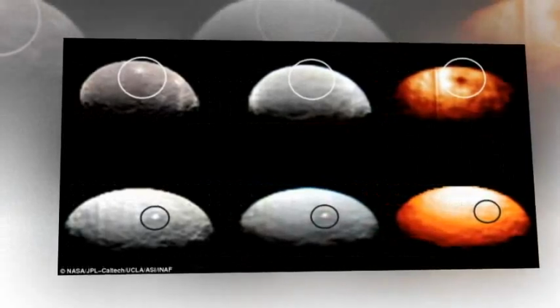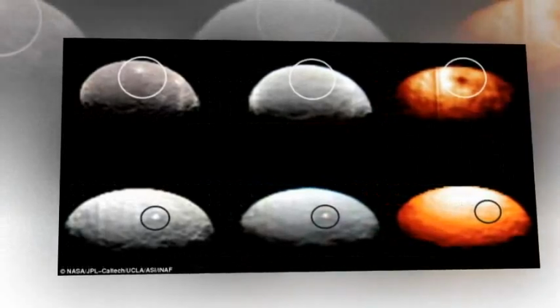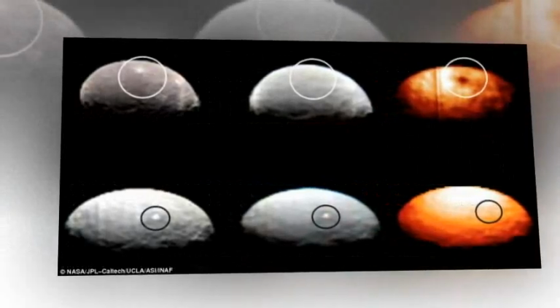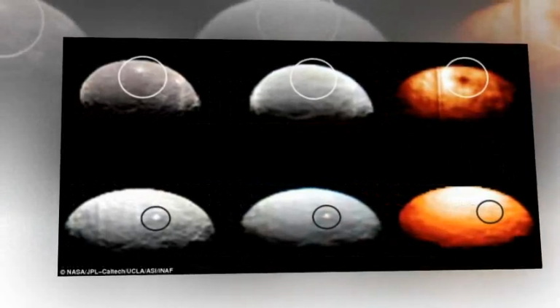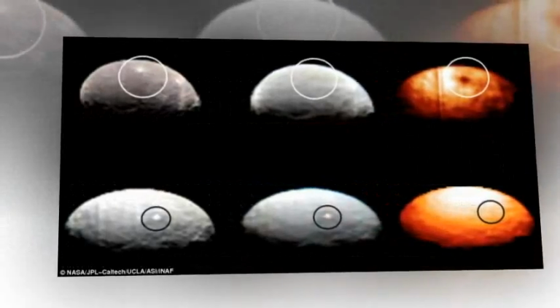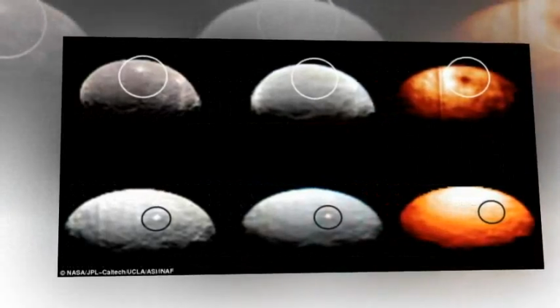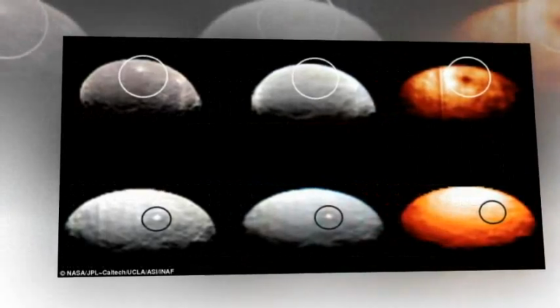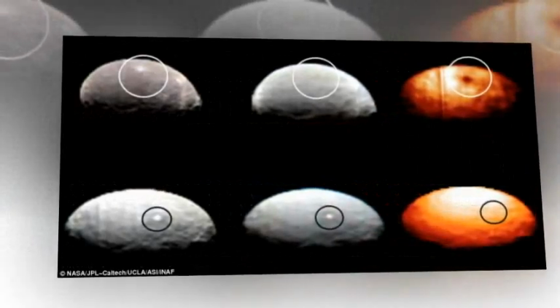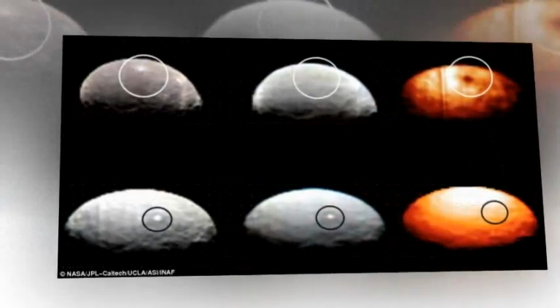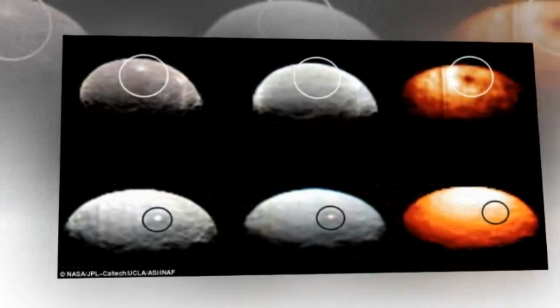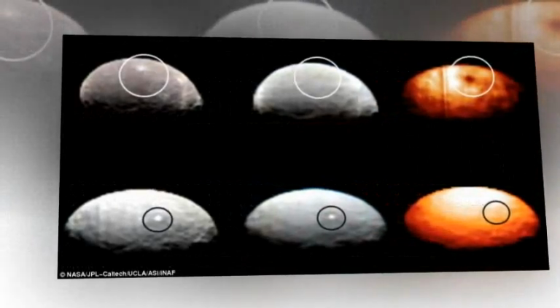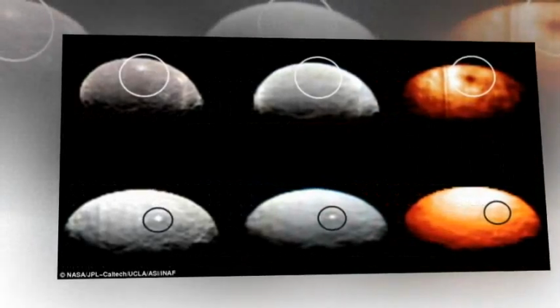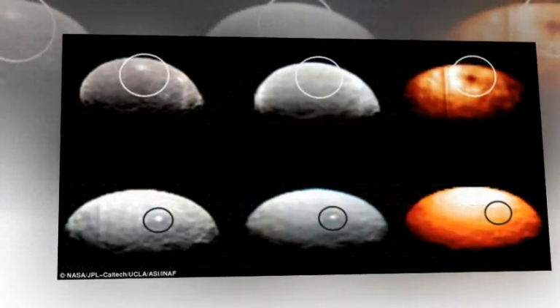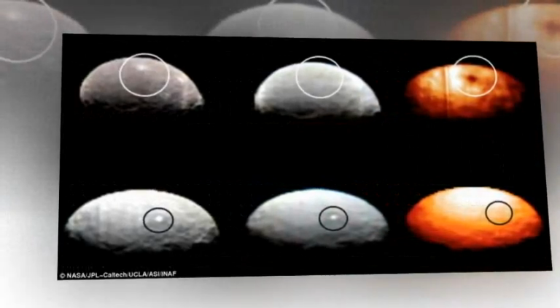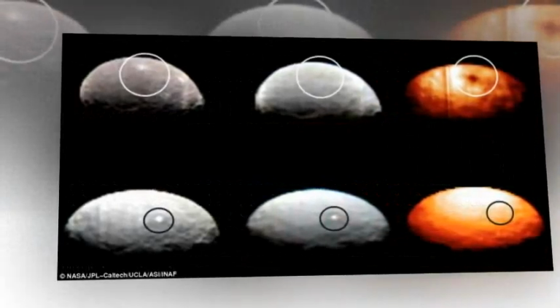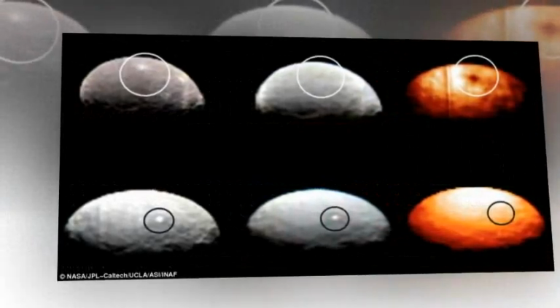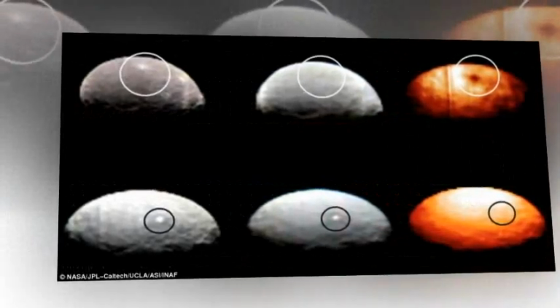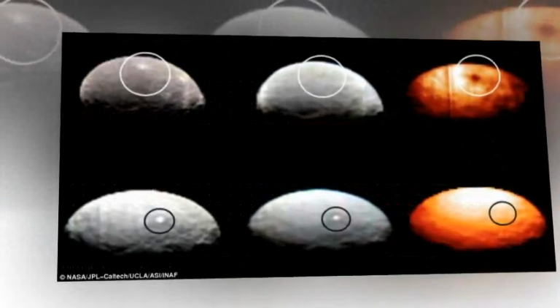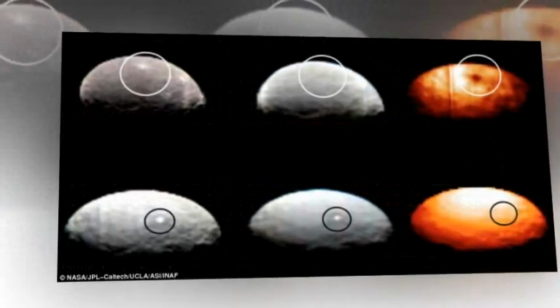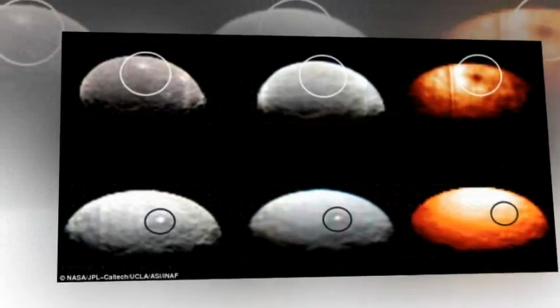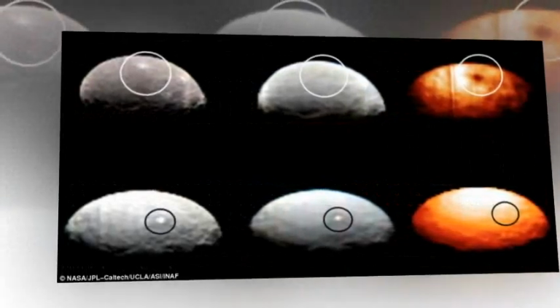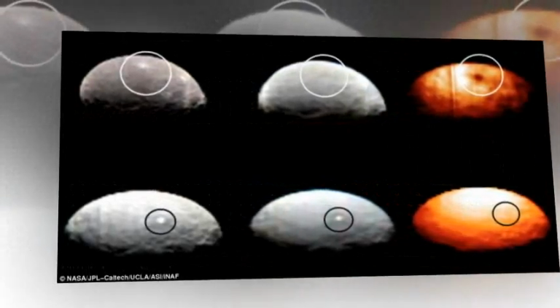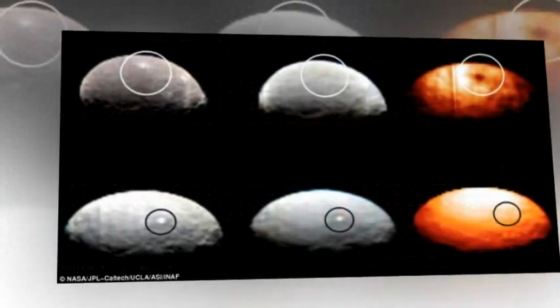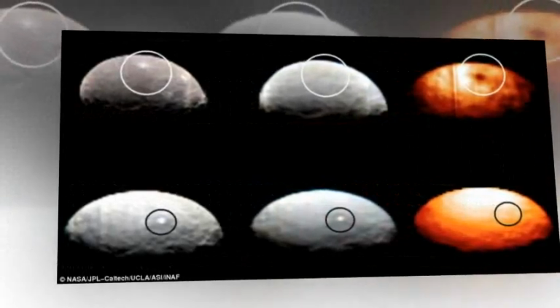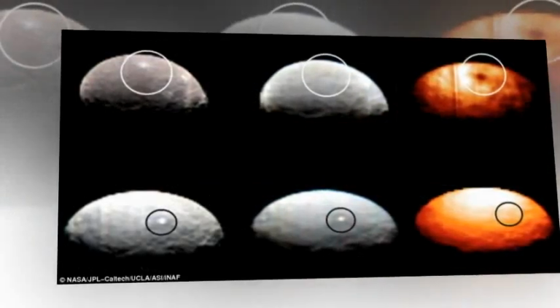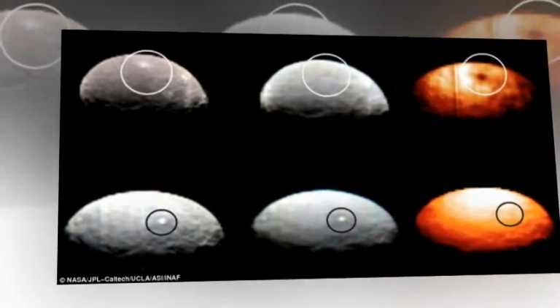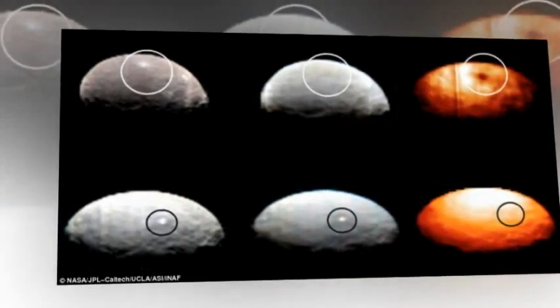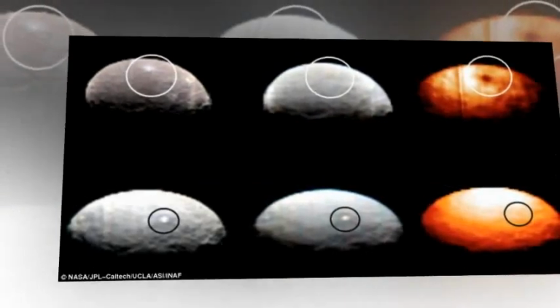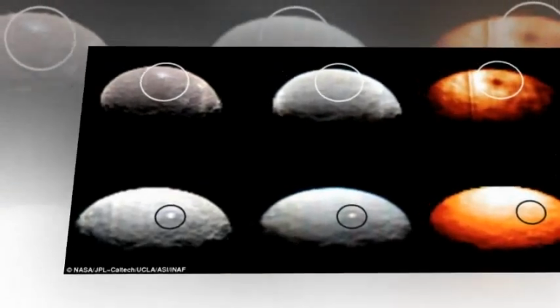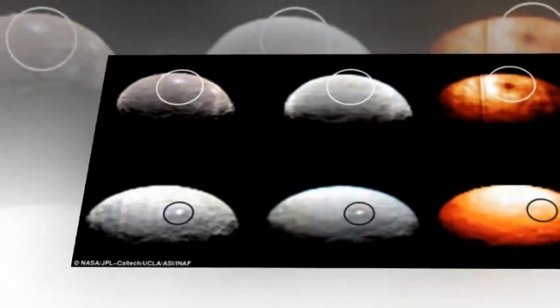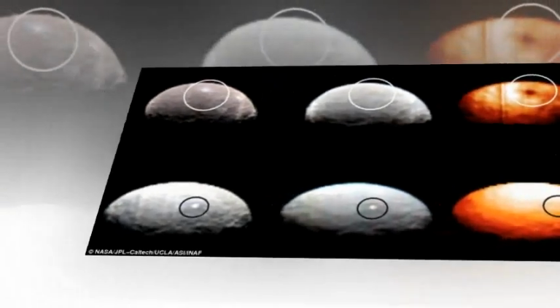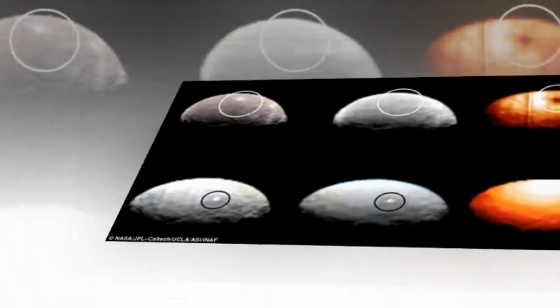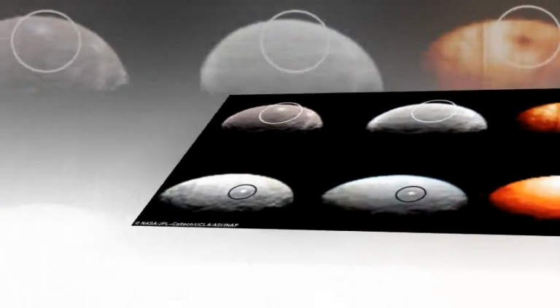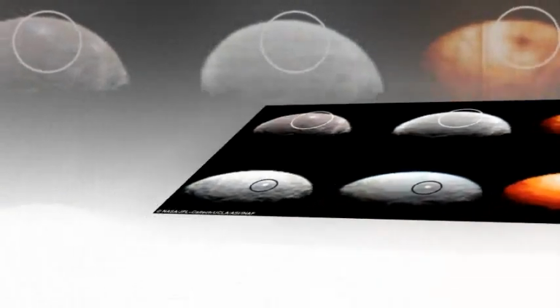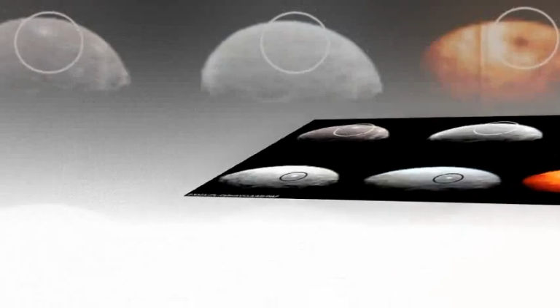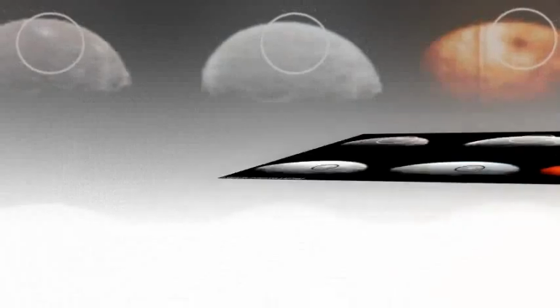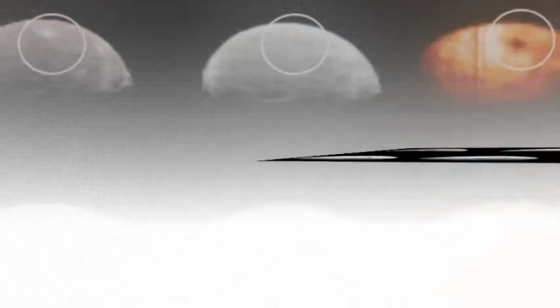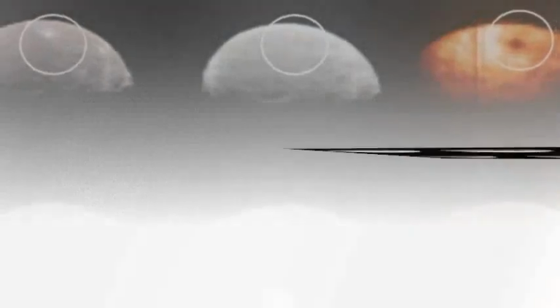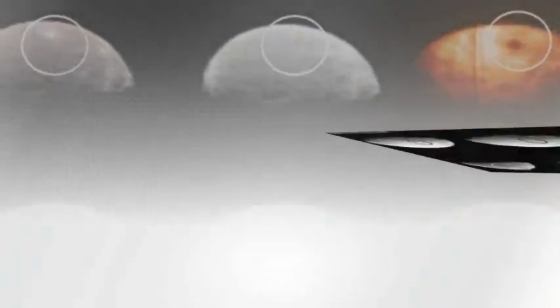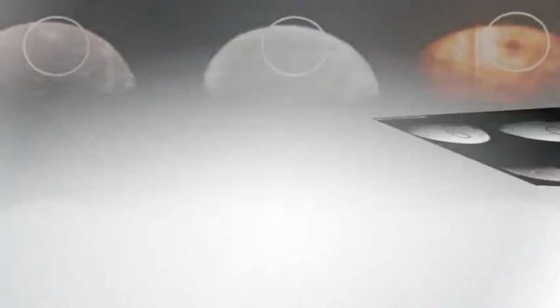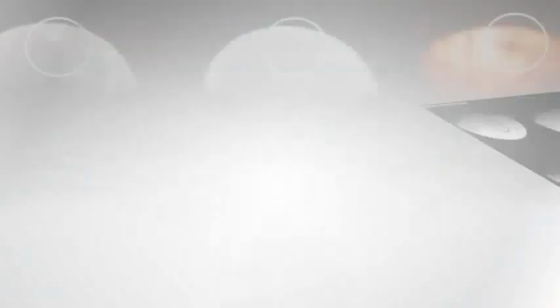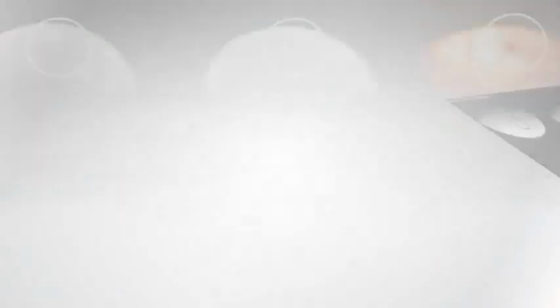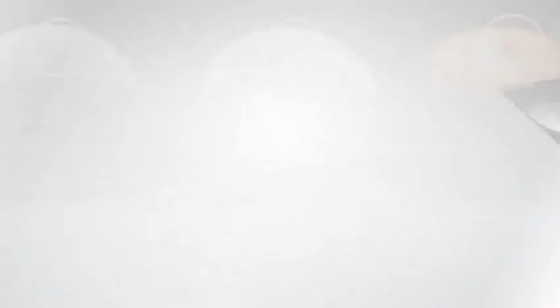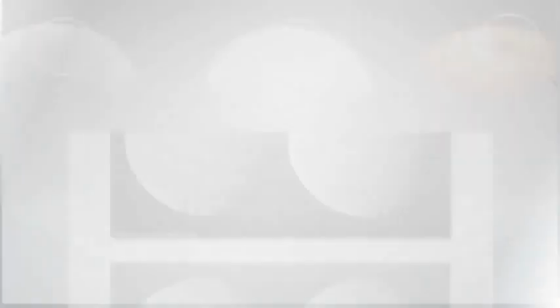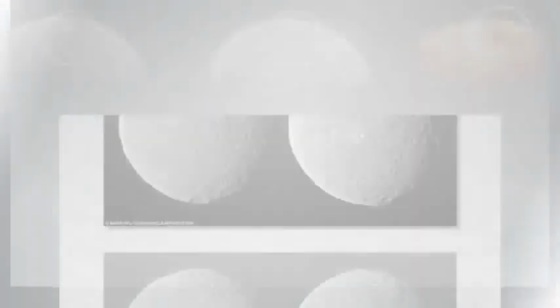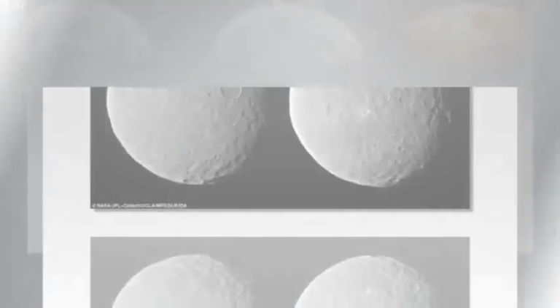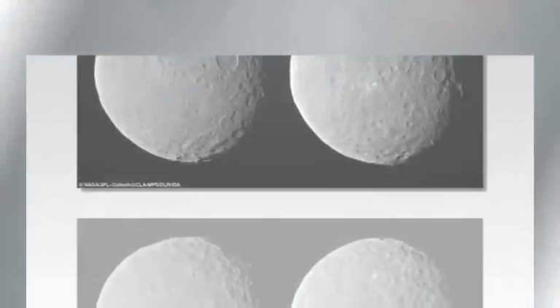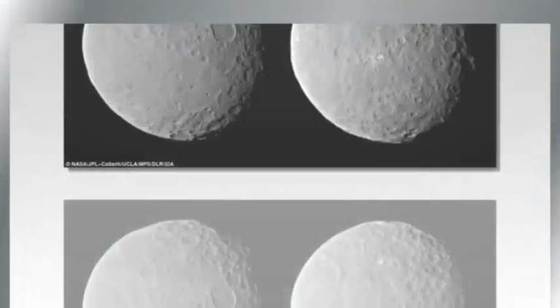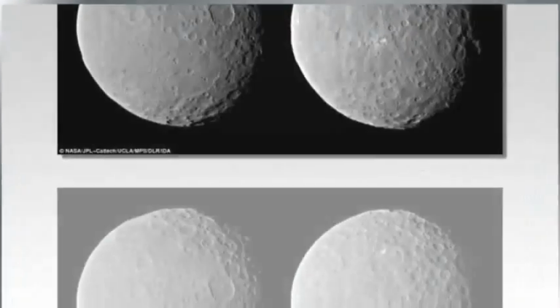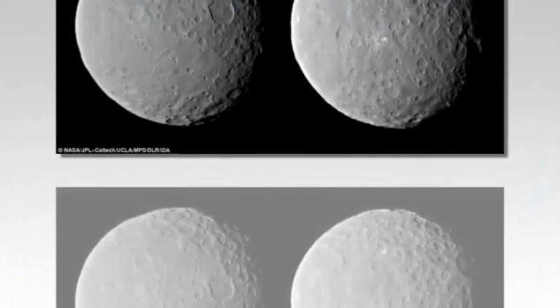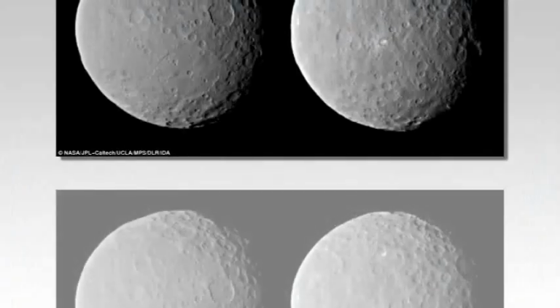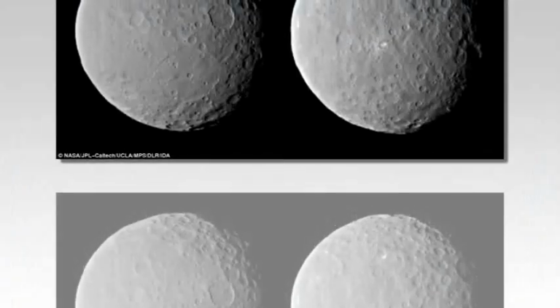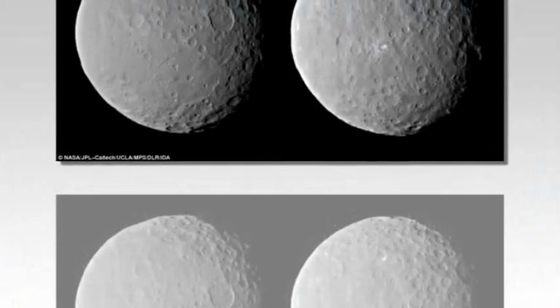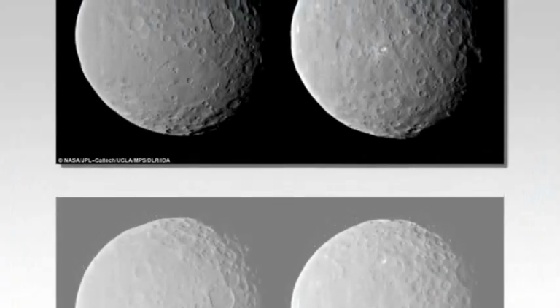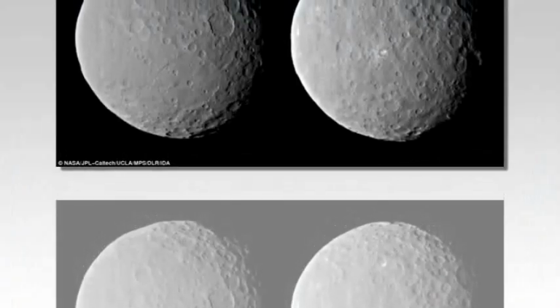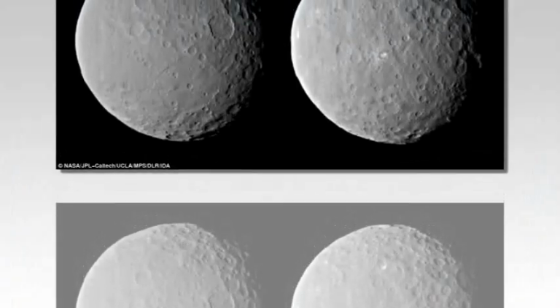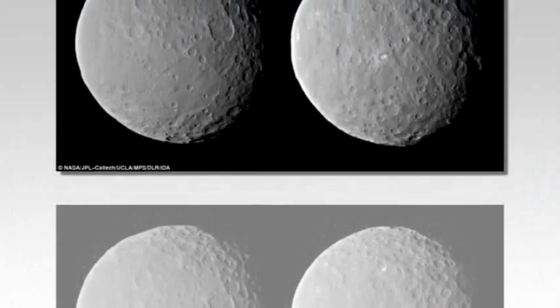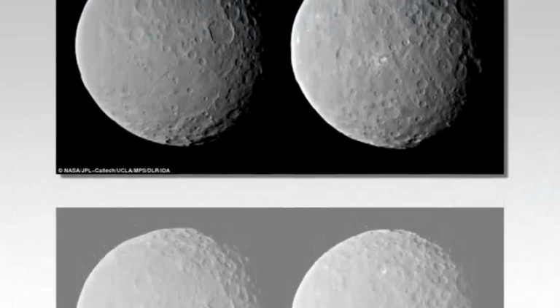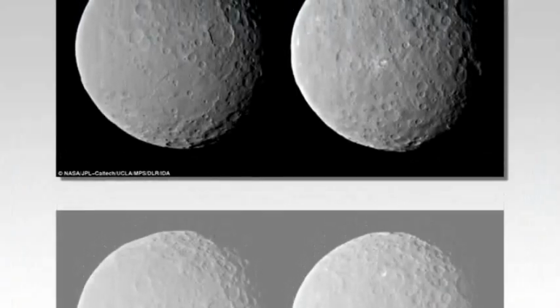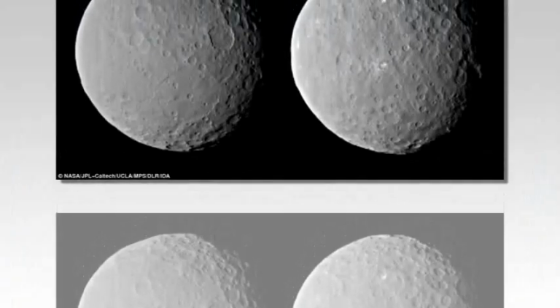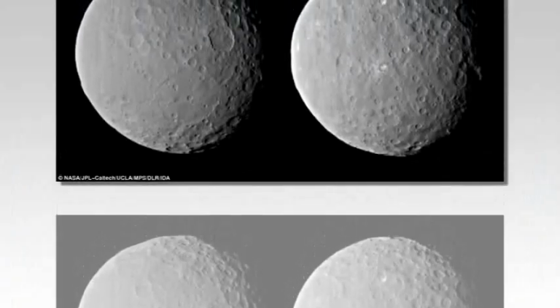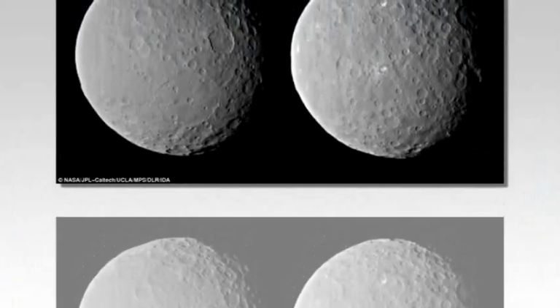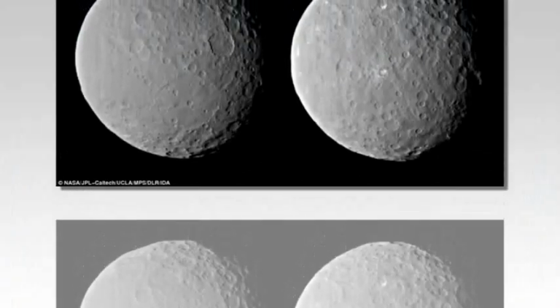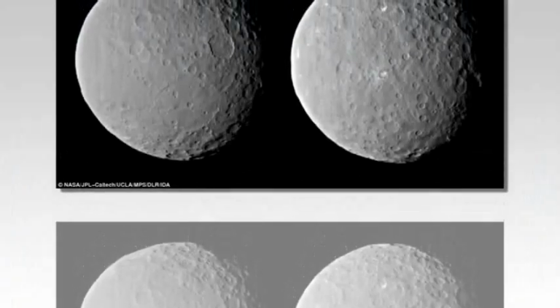The images were revealed as part of the first color map of Ceres, showing variations in surface materials and revealing the diverse processes that help shape it.